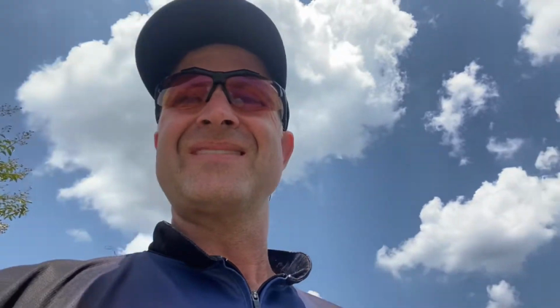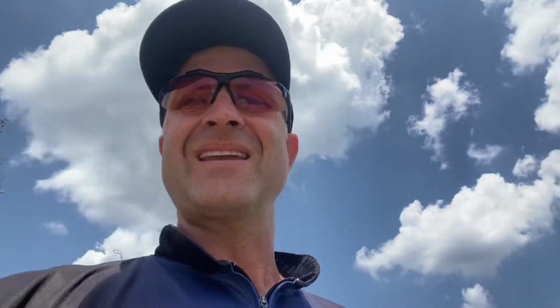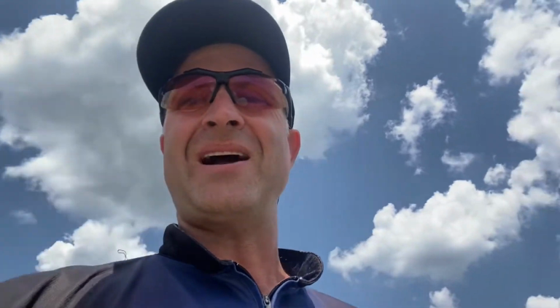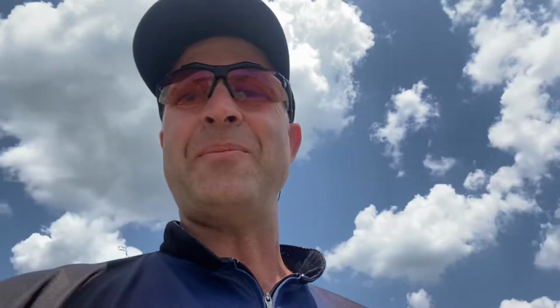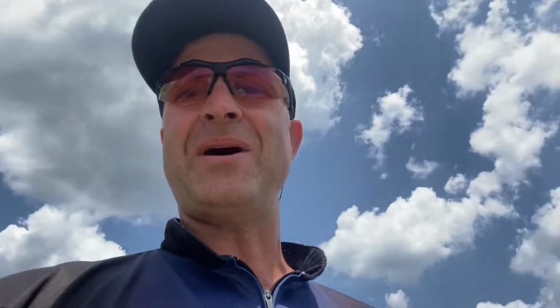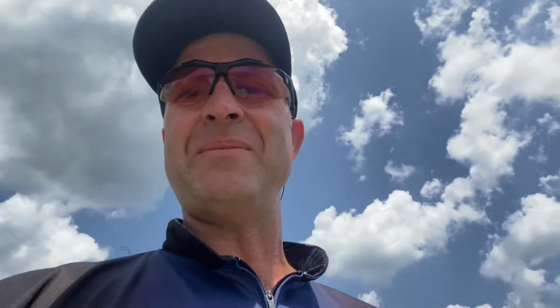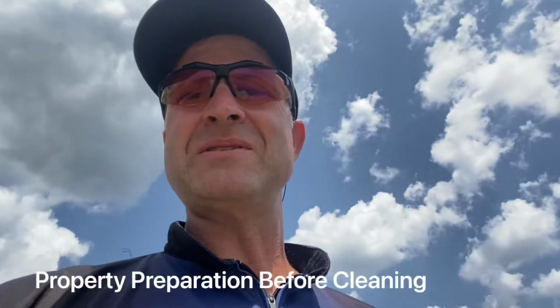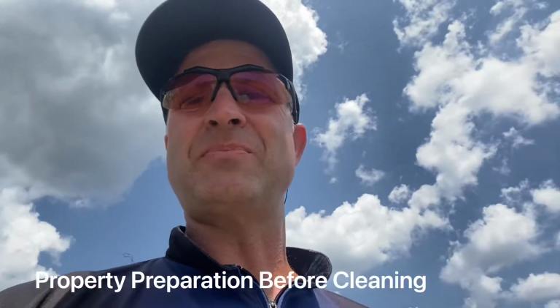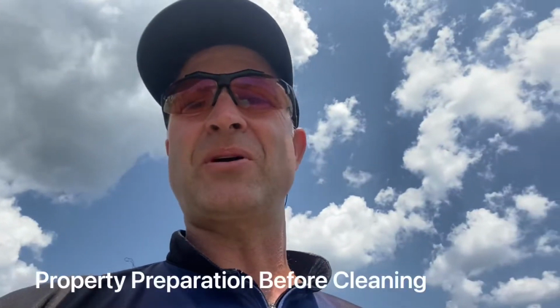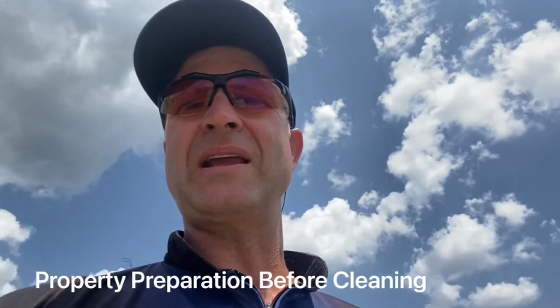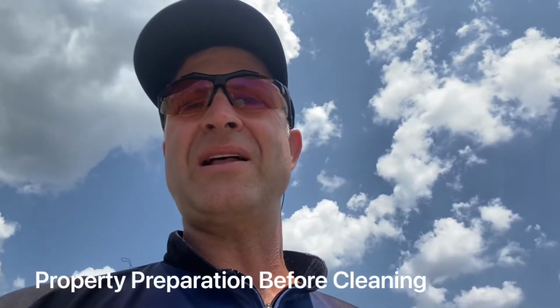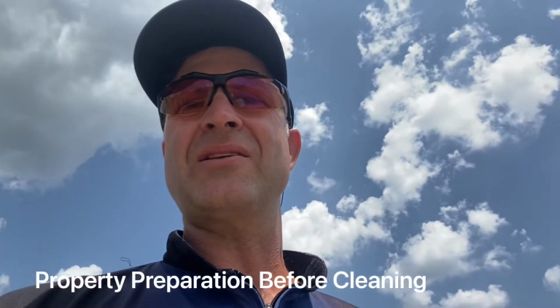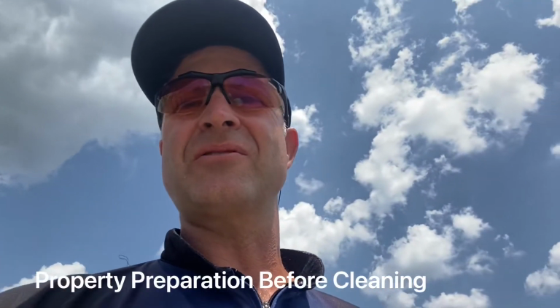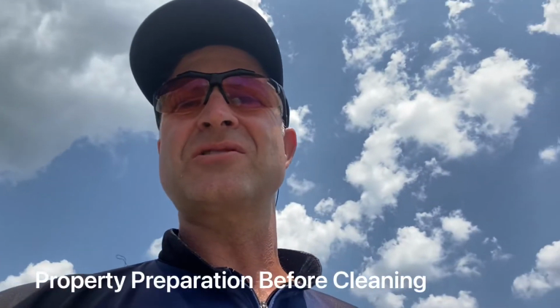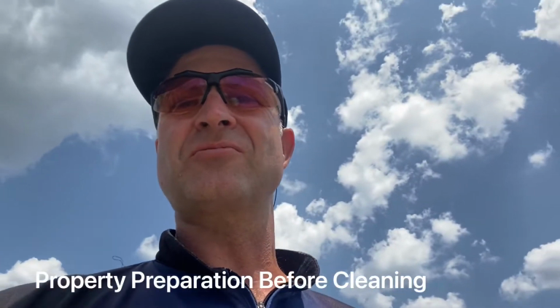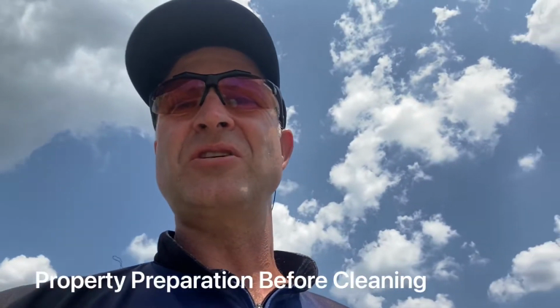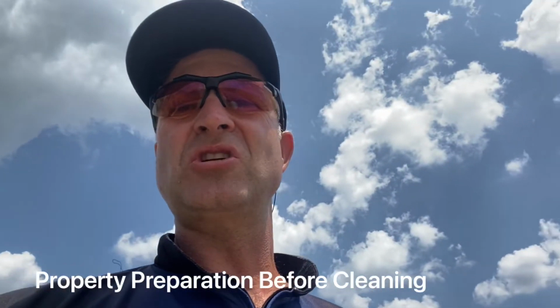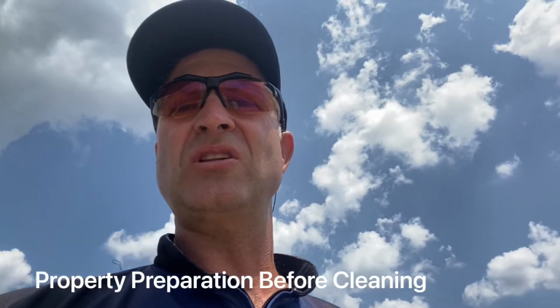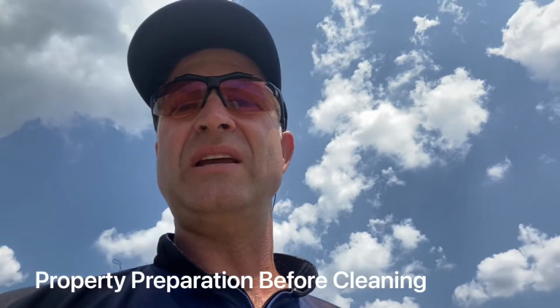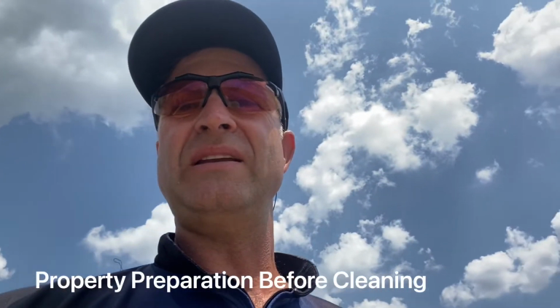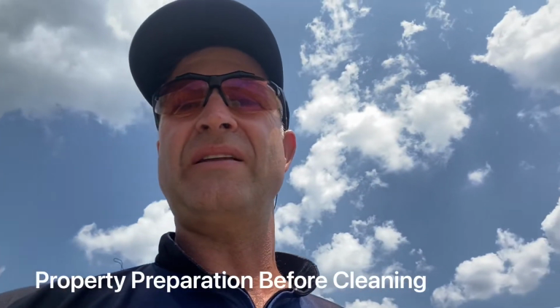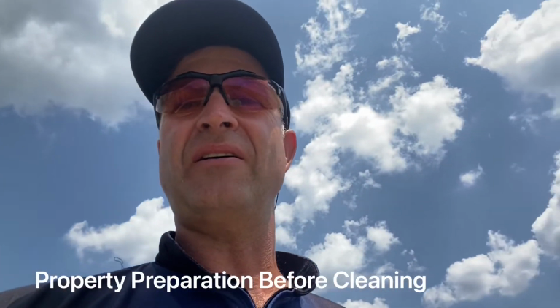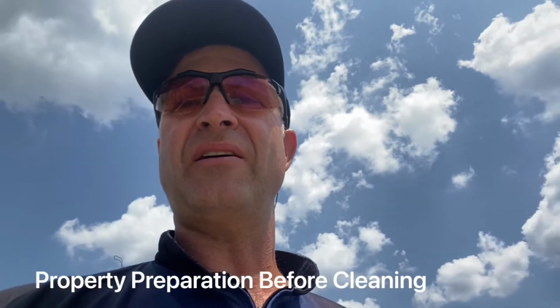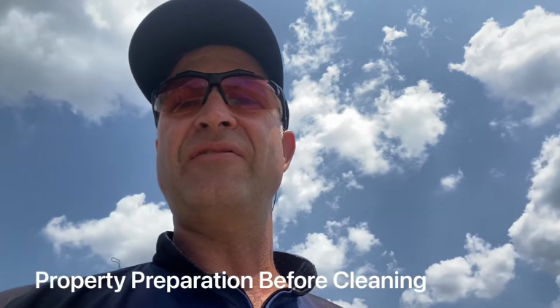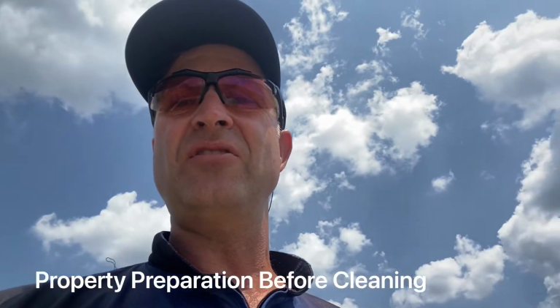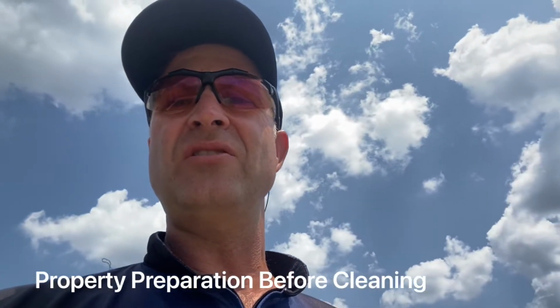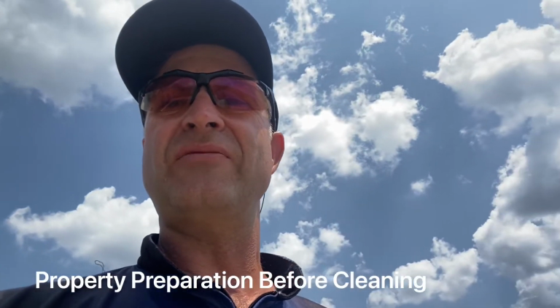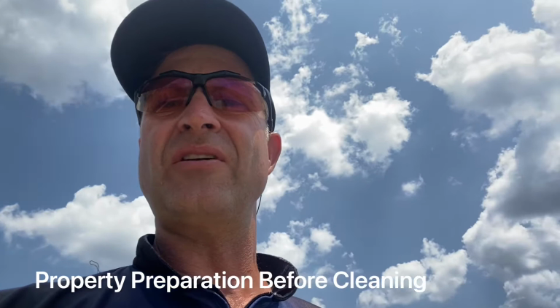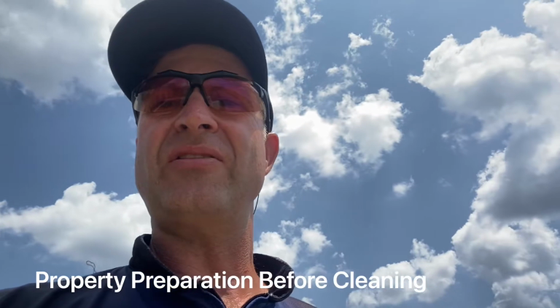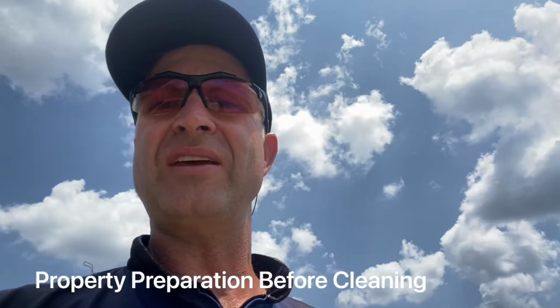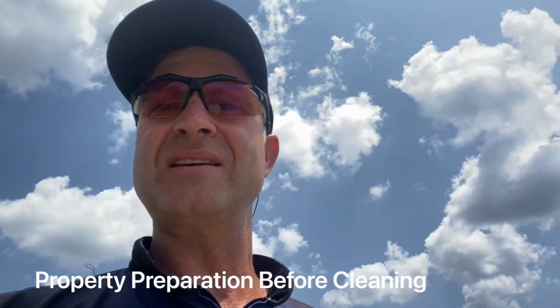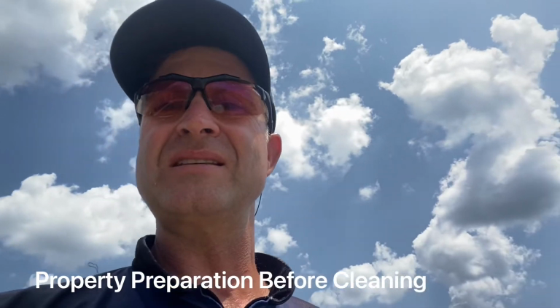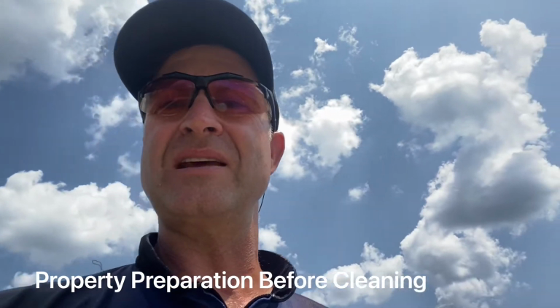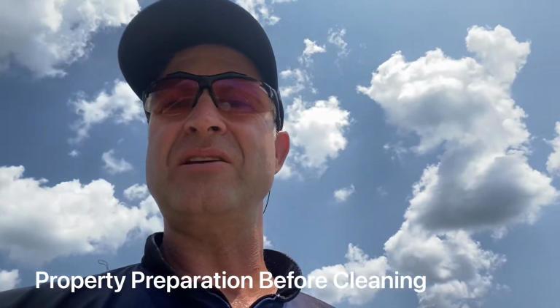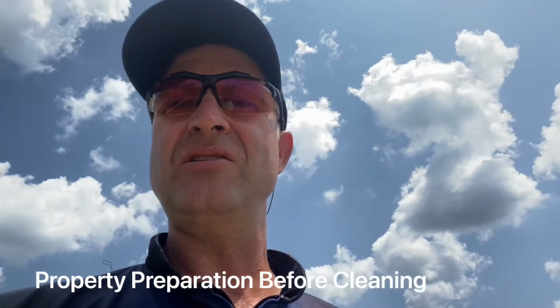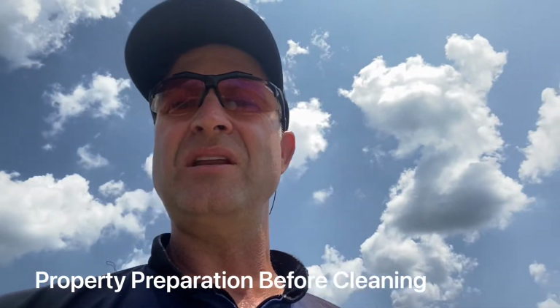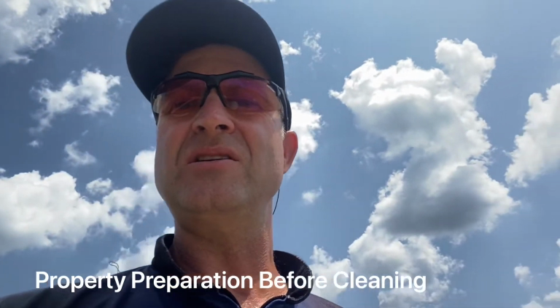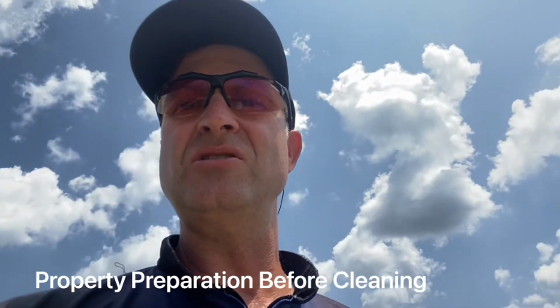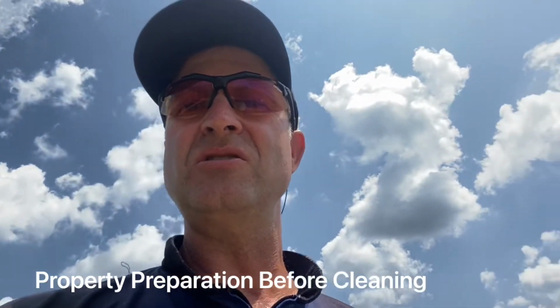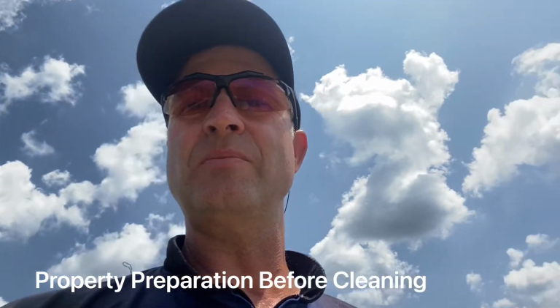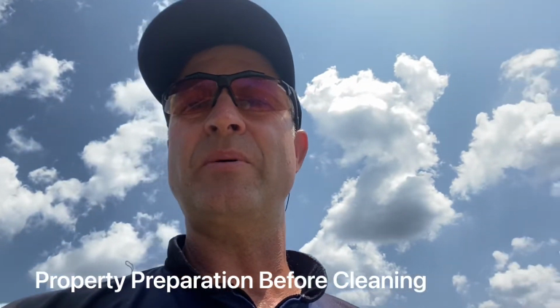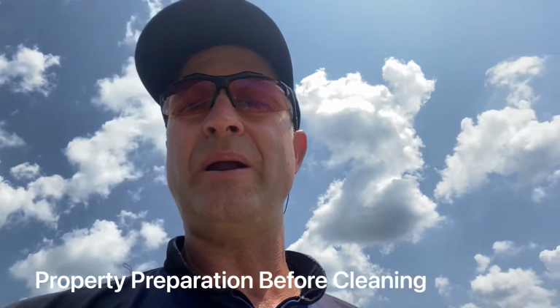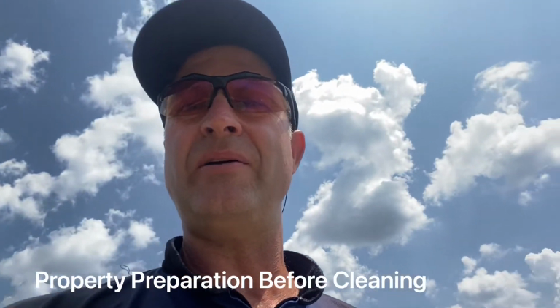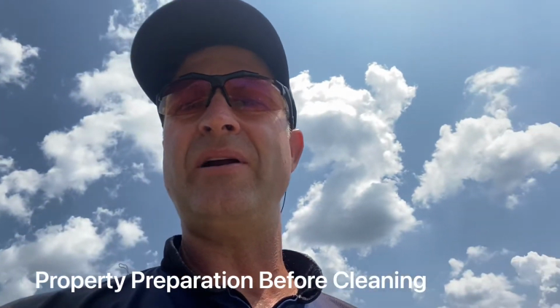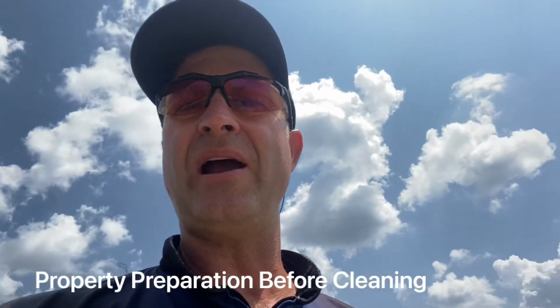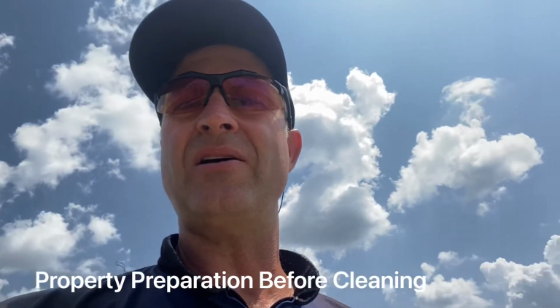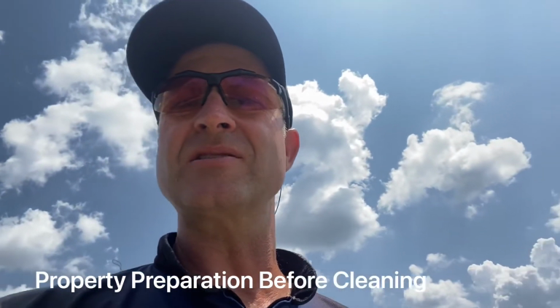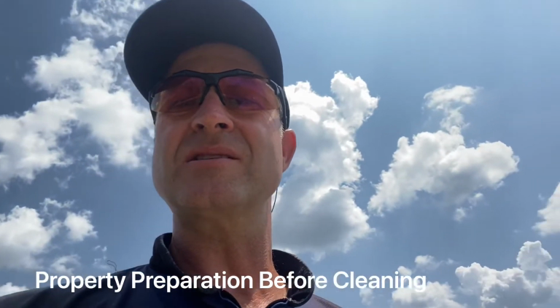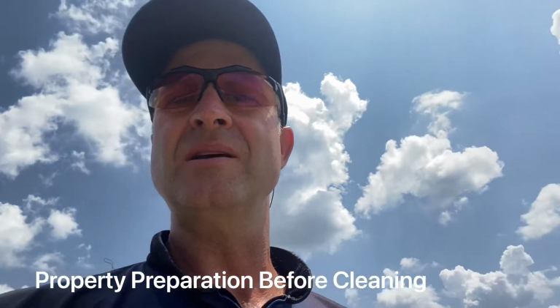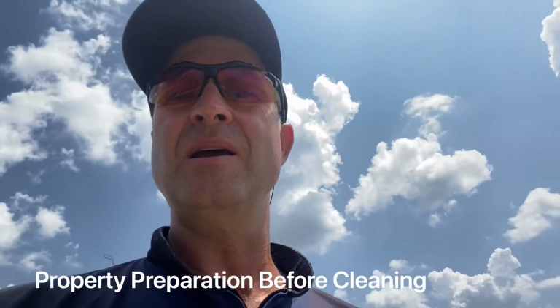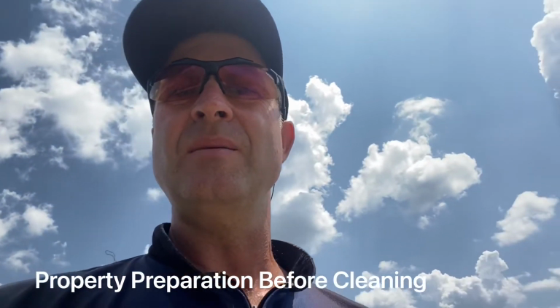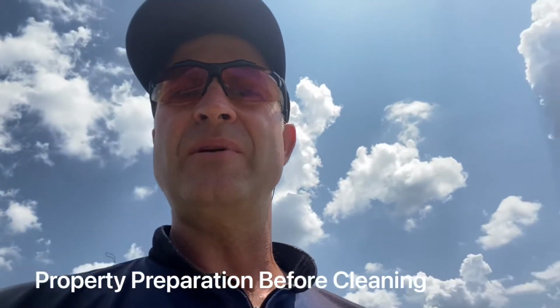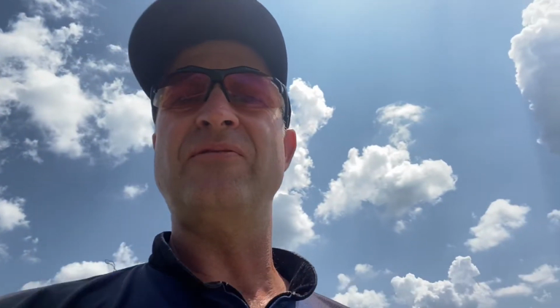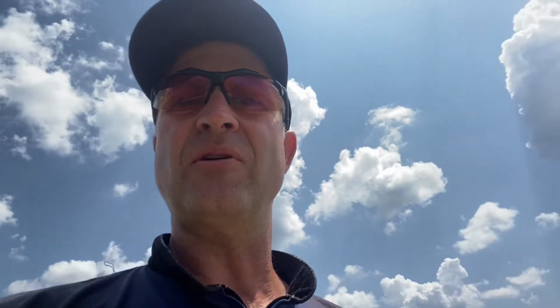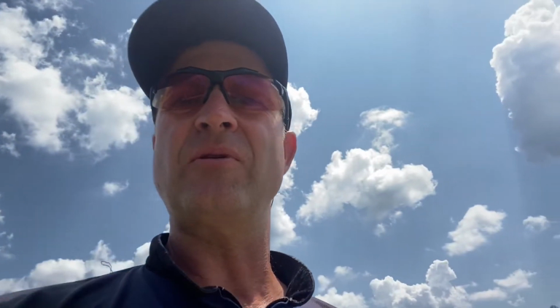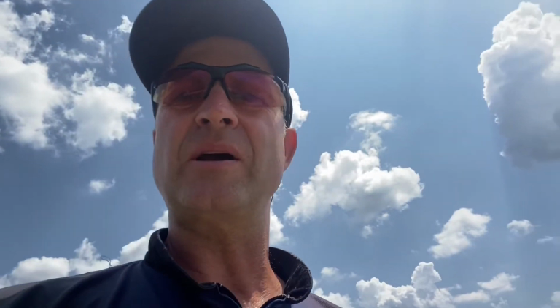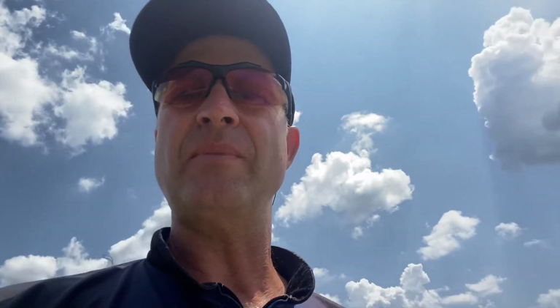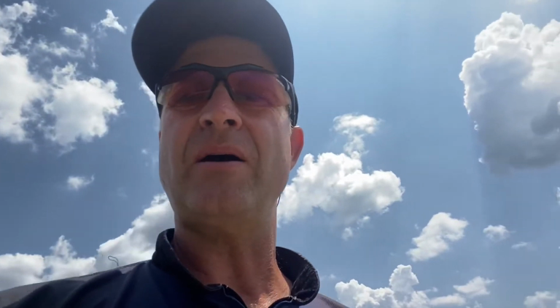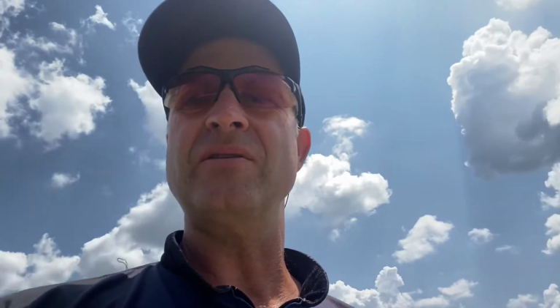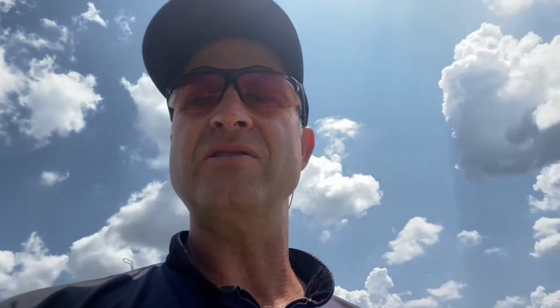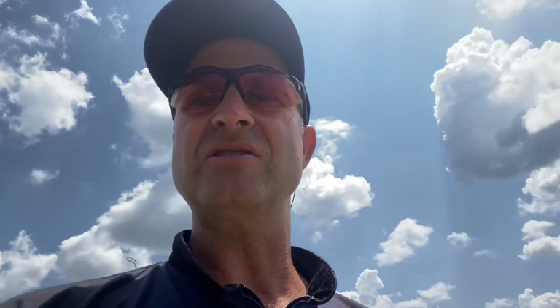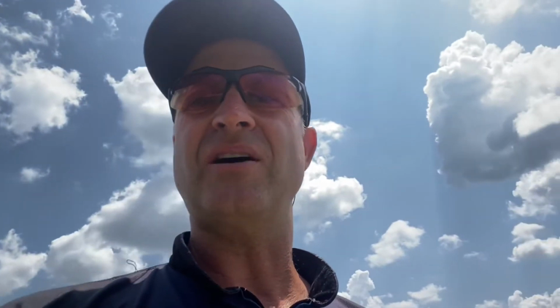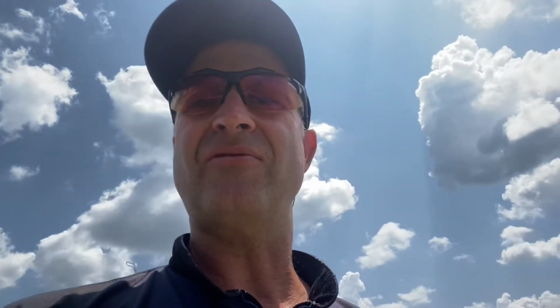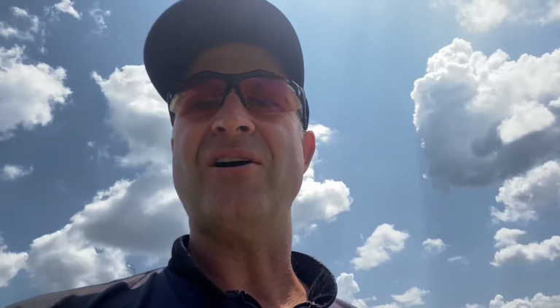Hi, my name is Burke Allen with Squeegee Clean, and there are a few different things that you need to do to prepare your house before we come out to soft wash.